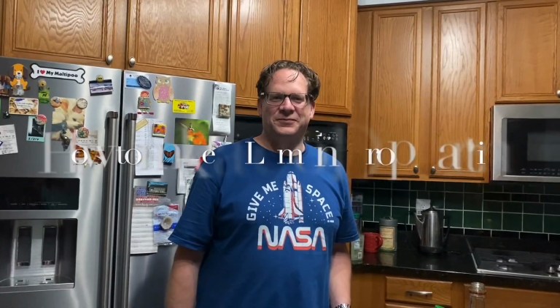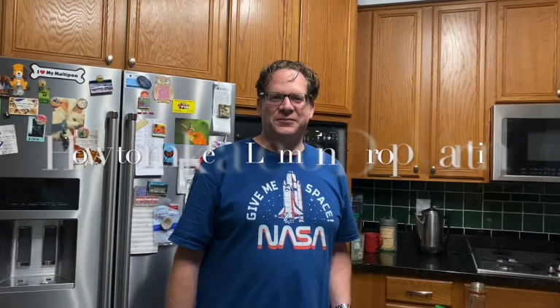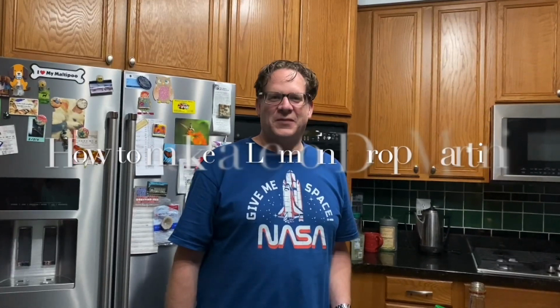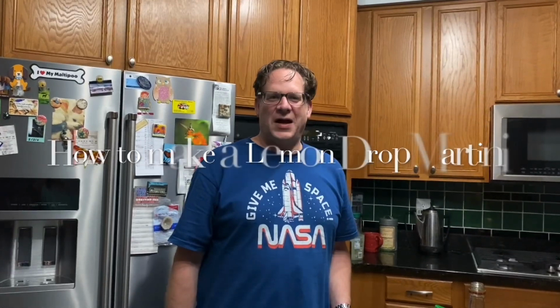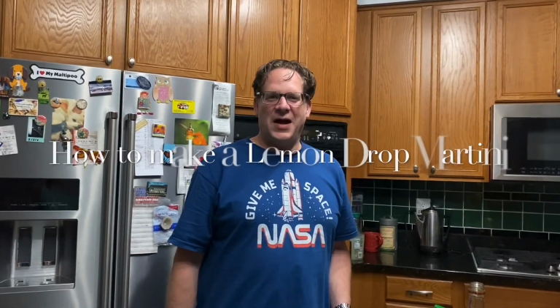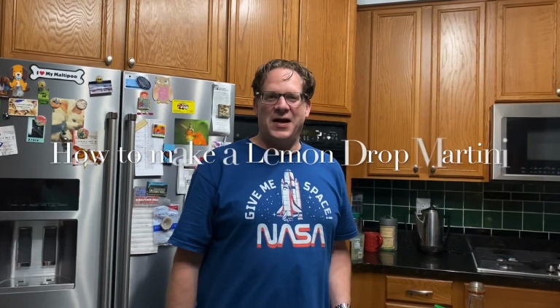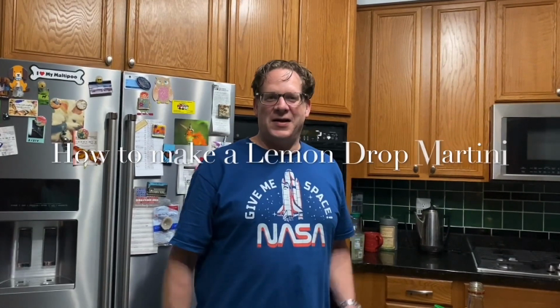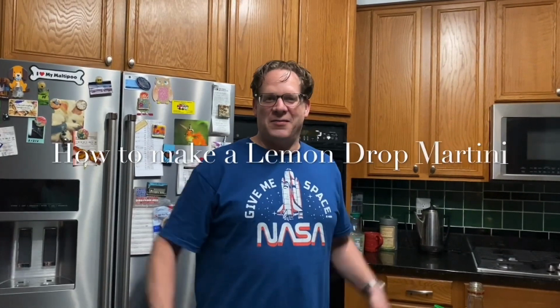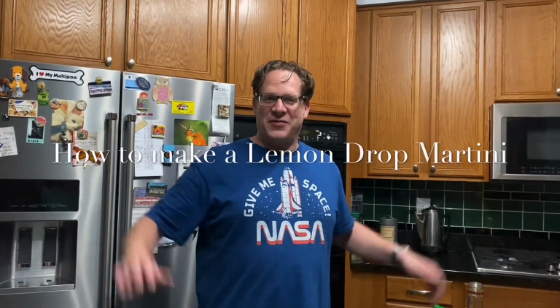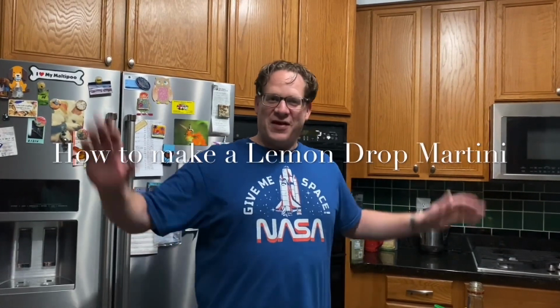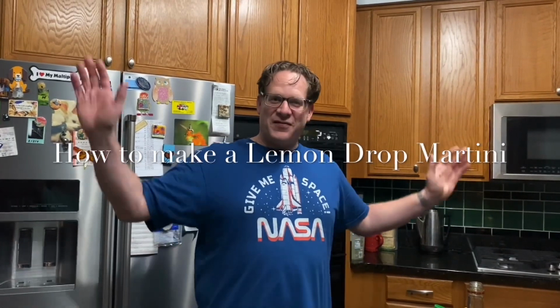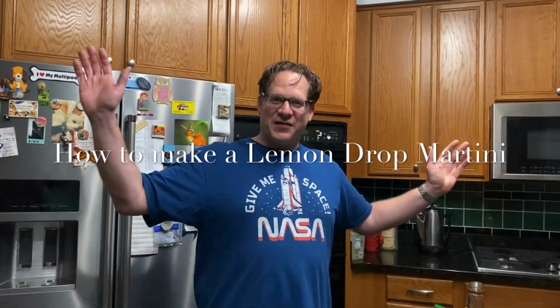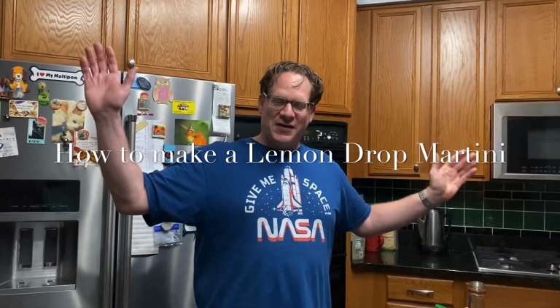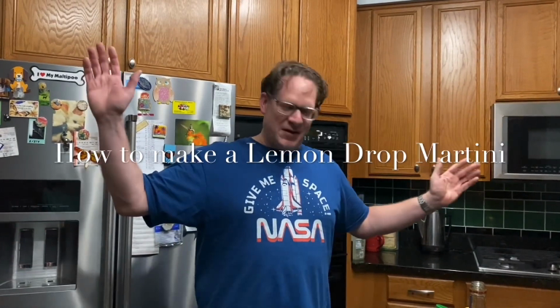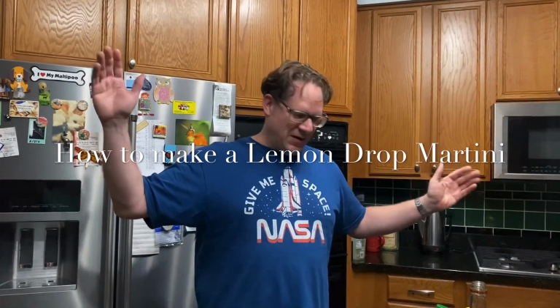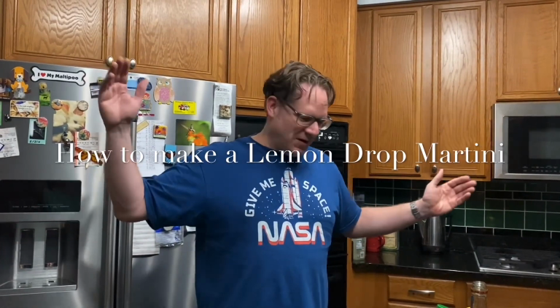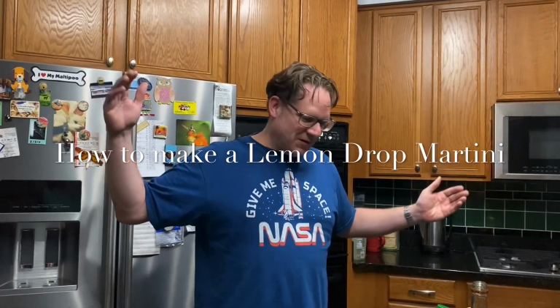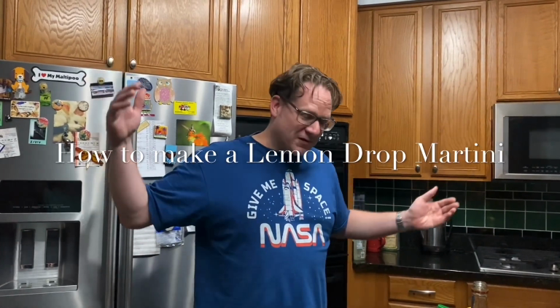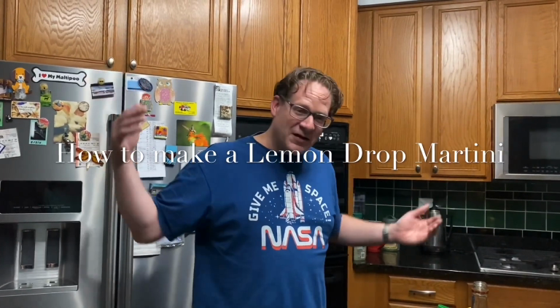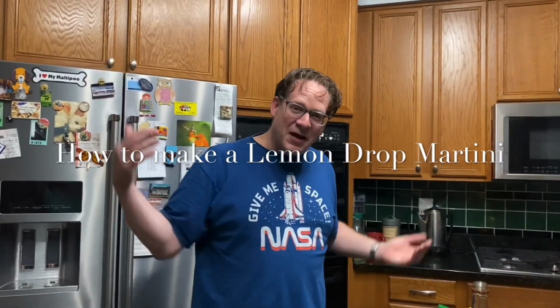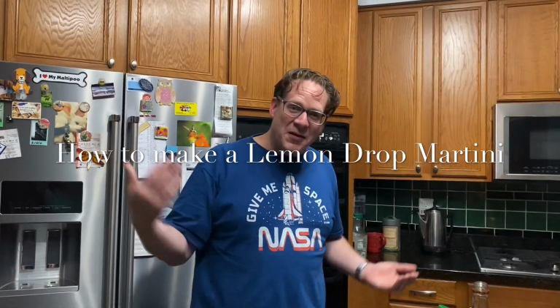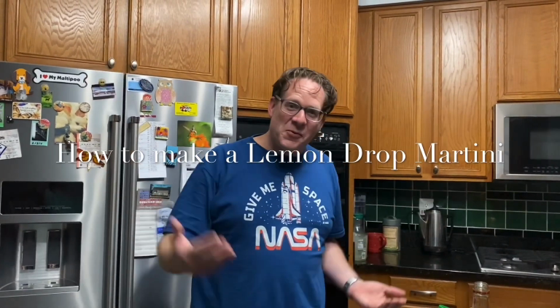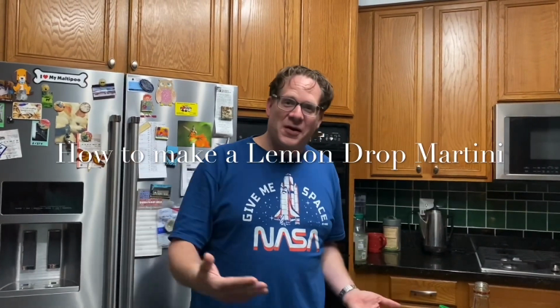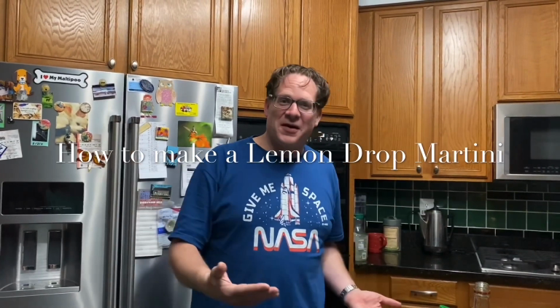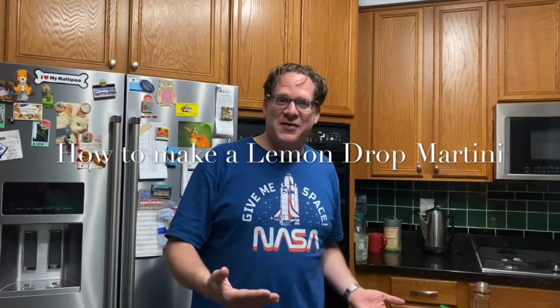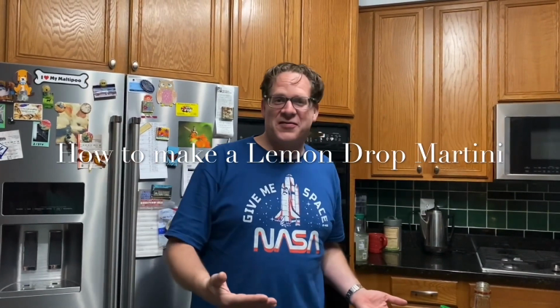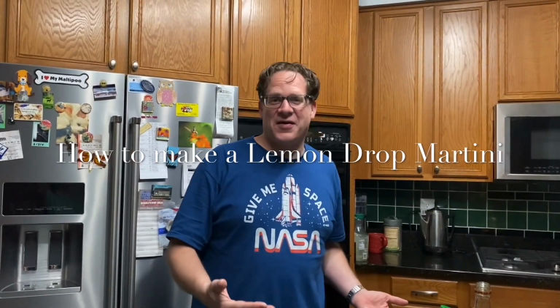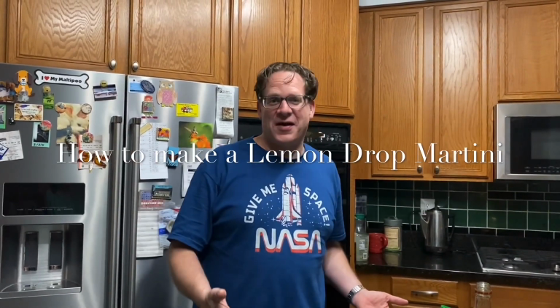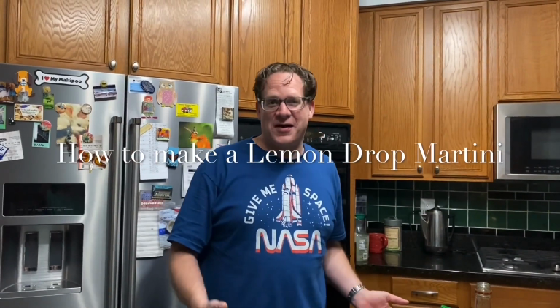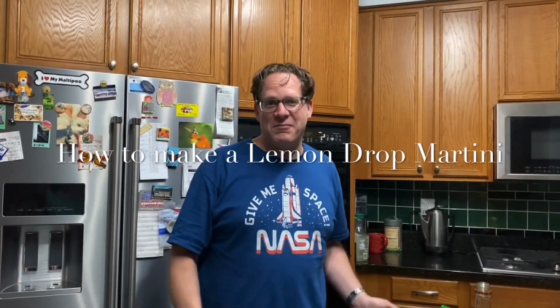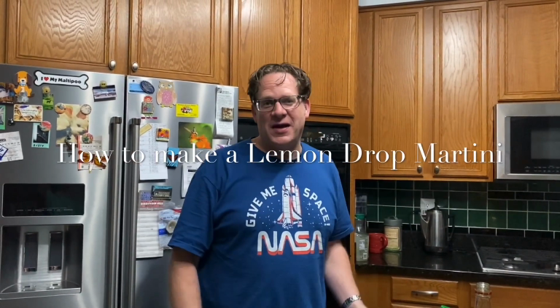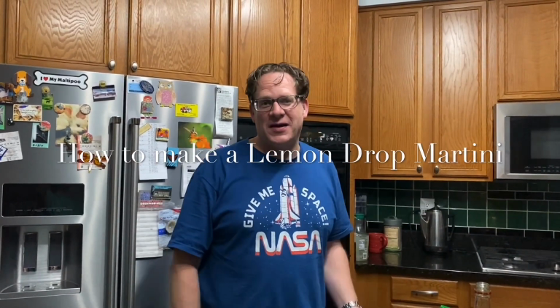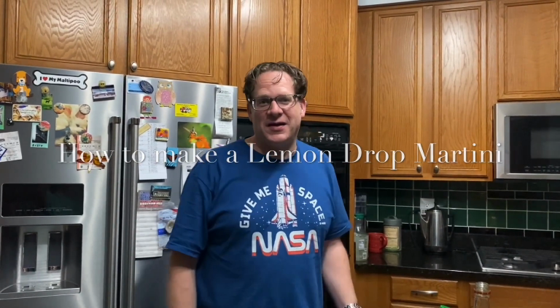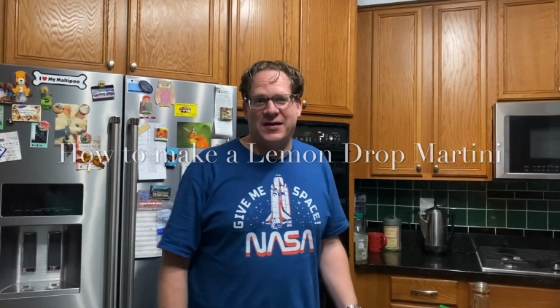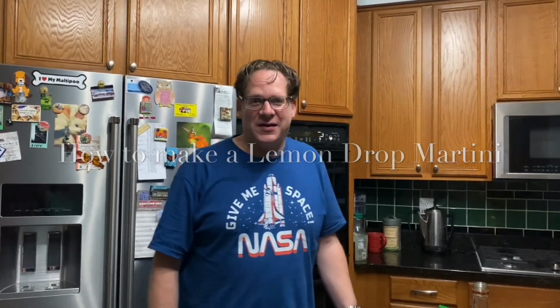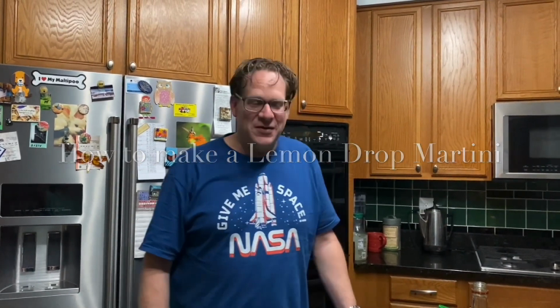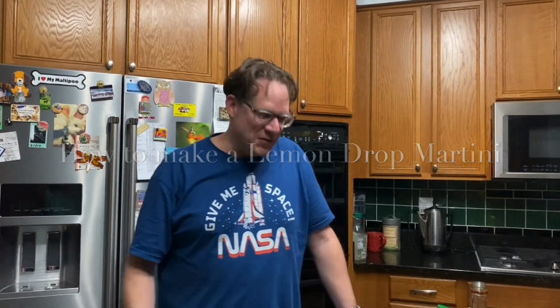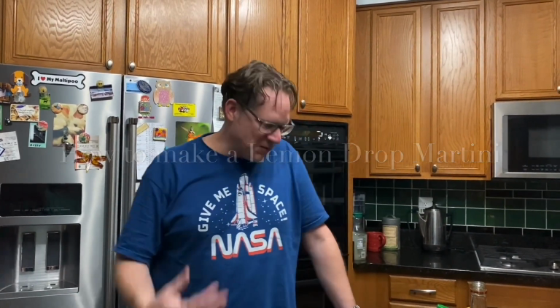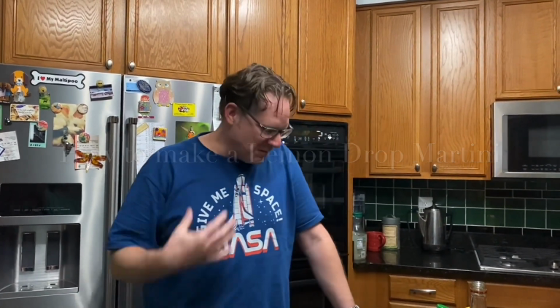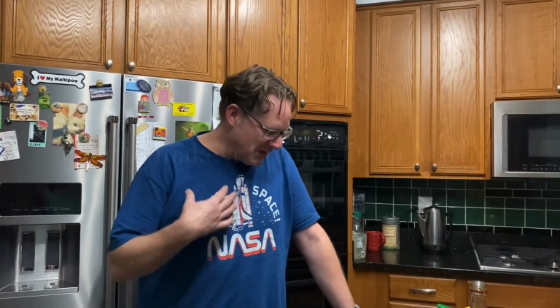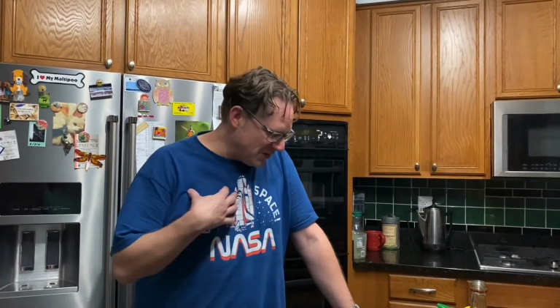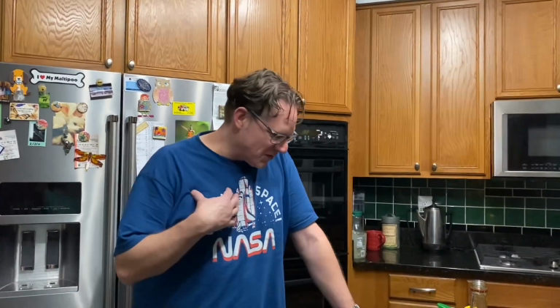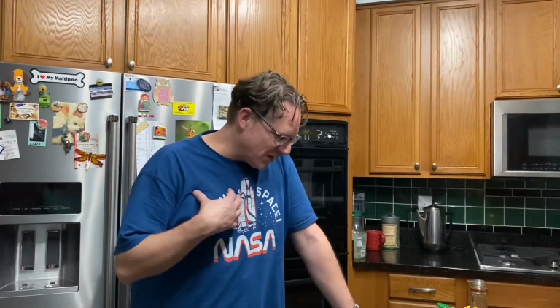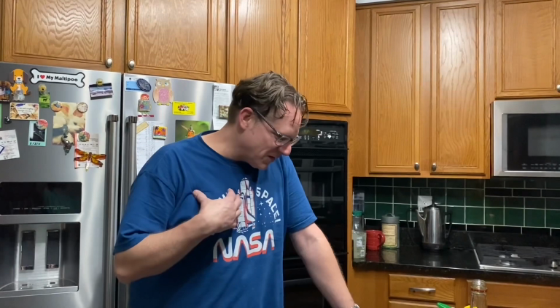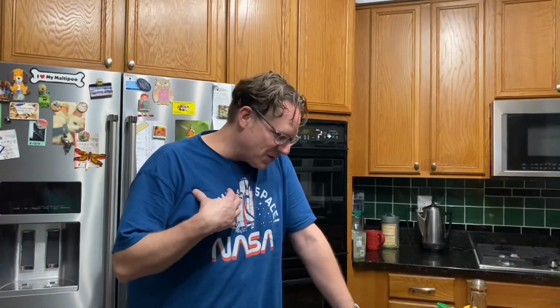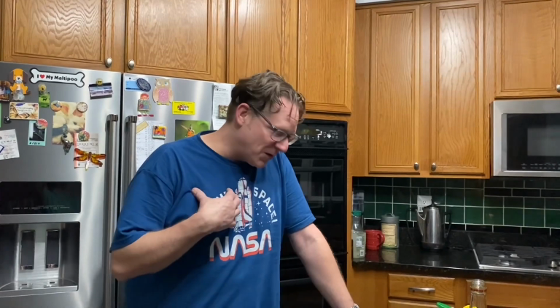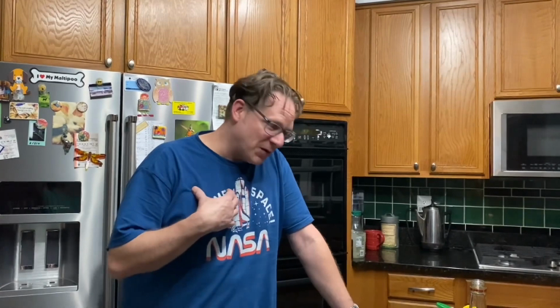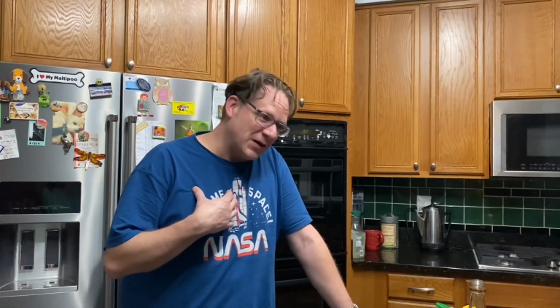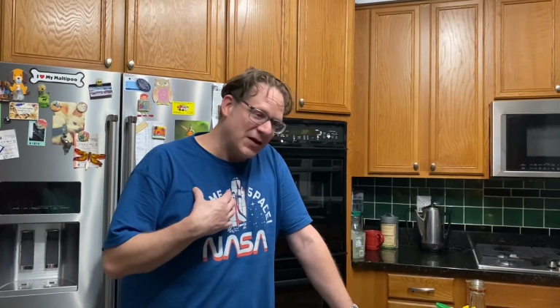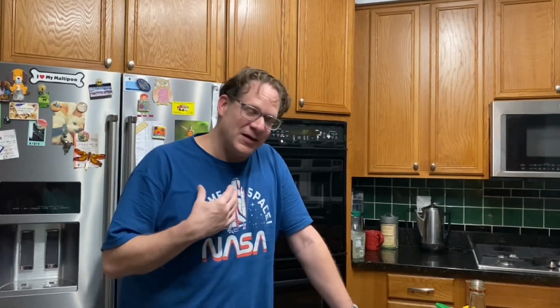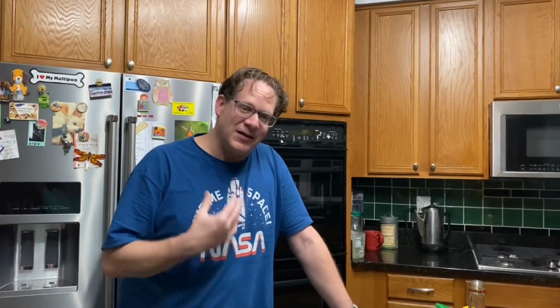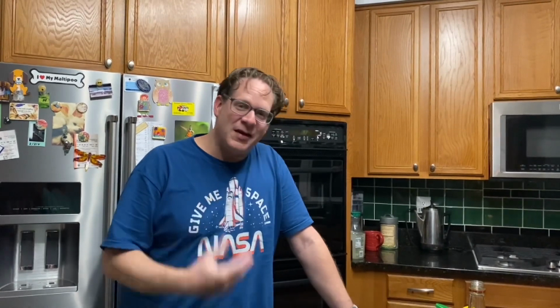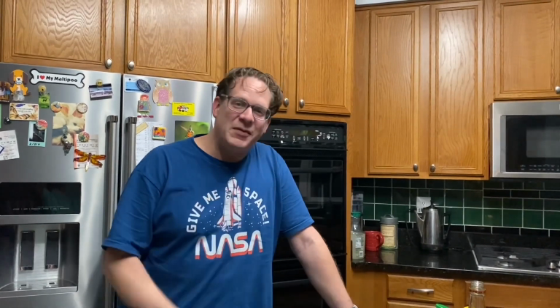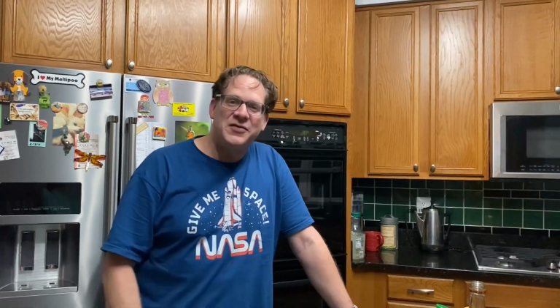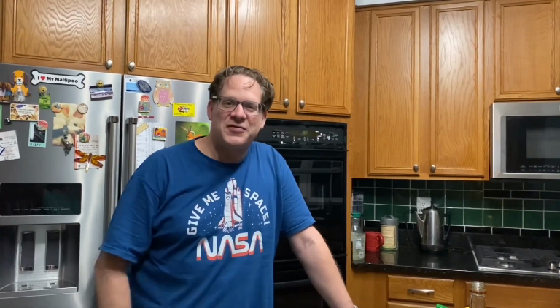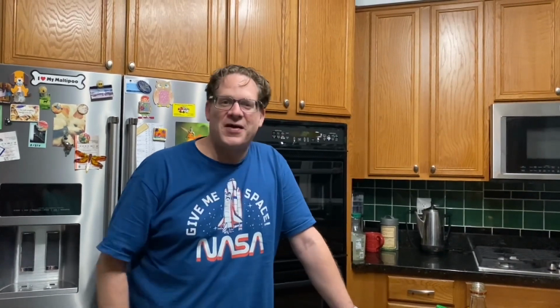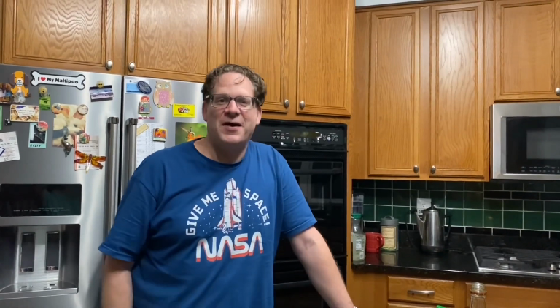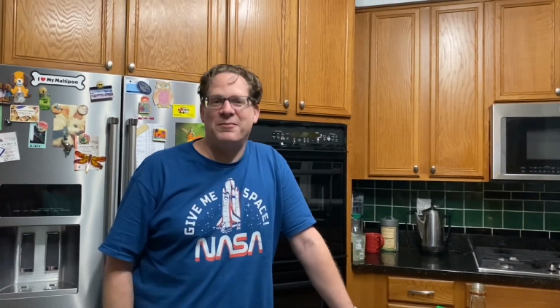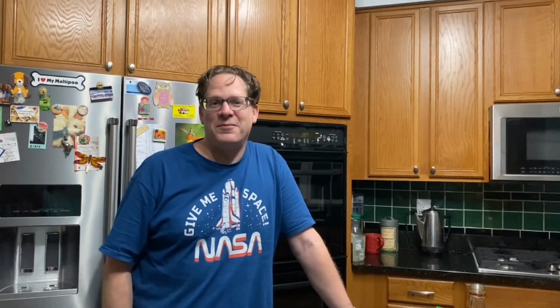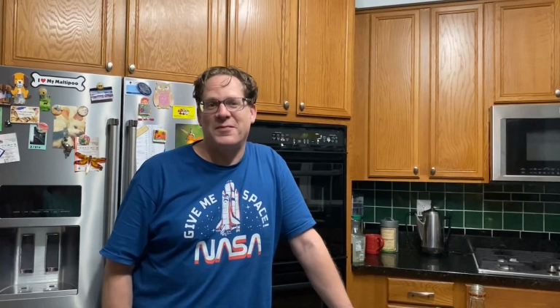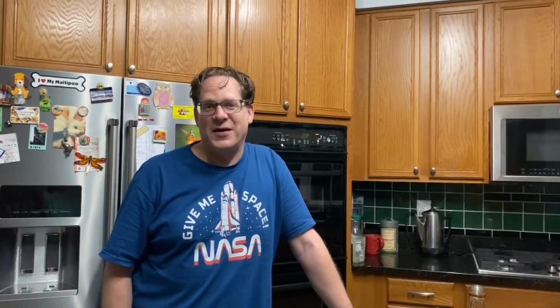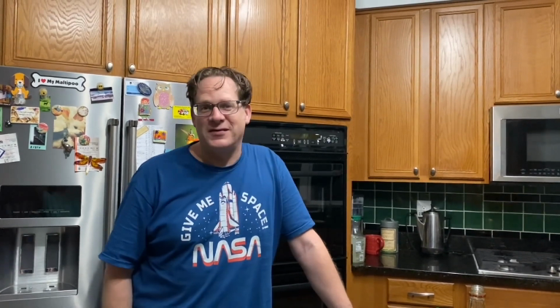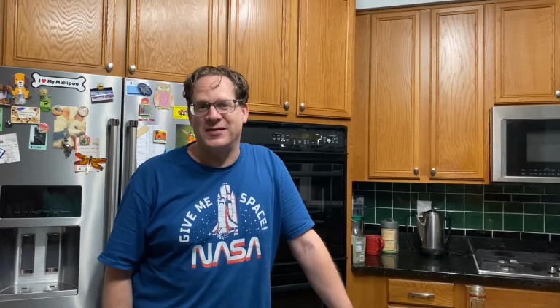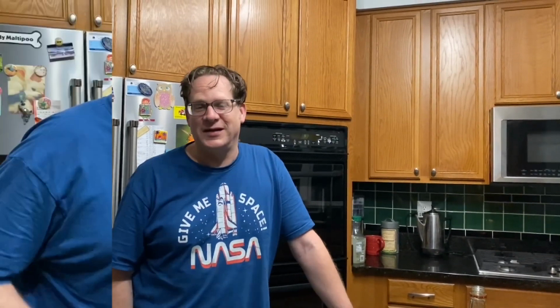Hi, I'm Jason, and tonight we're going to try and make a new-to-me drink called a Lemon Drop Martini.